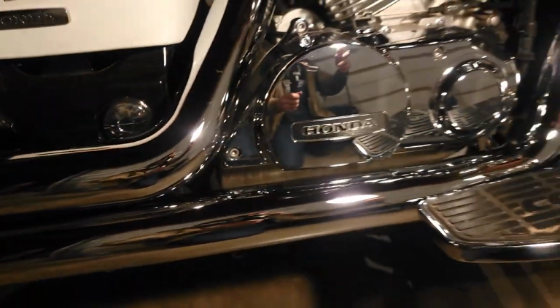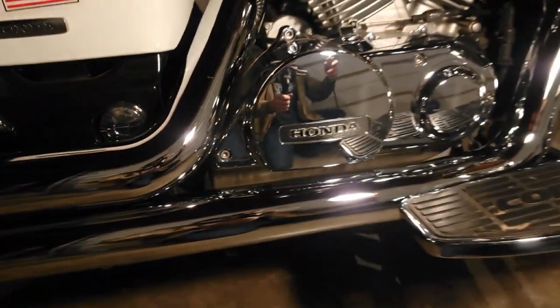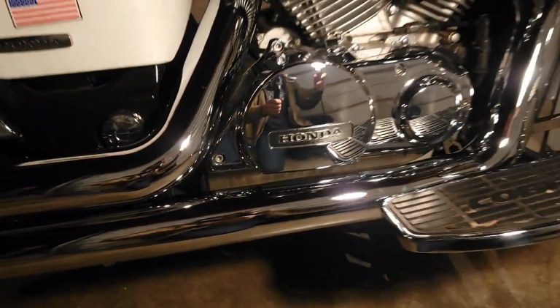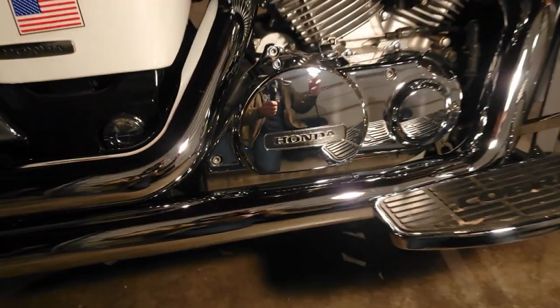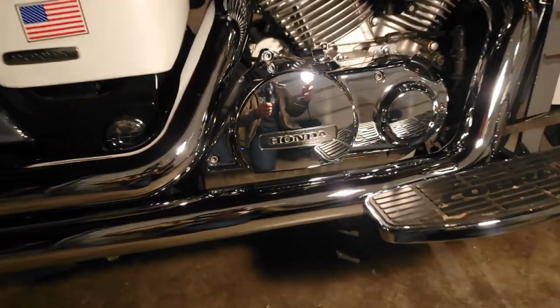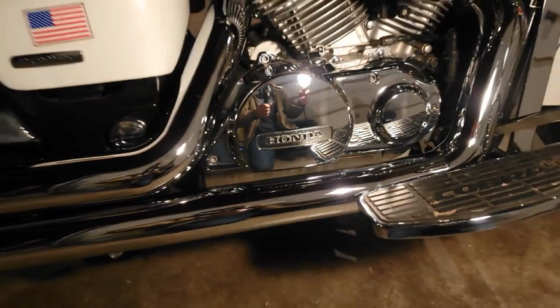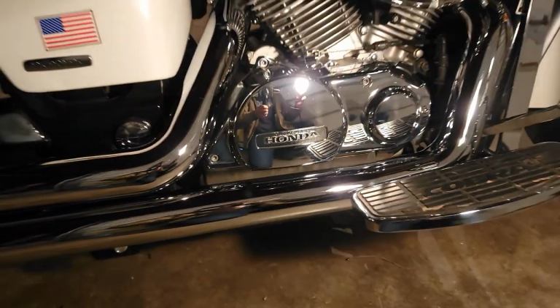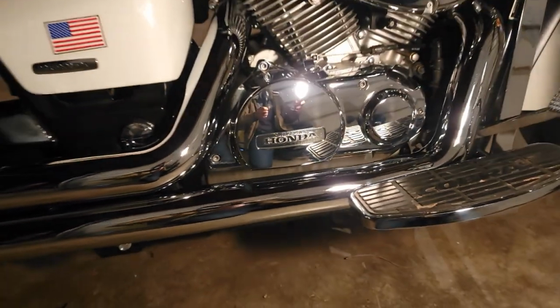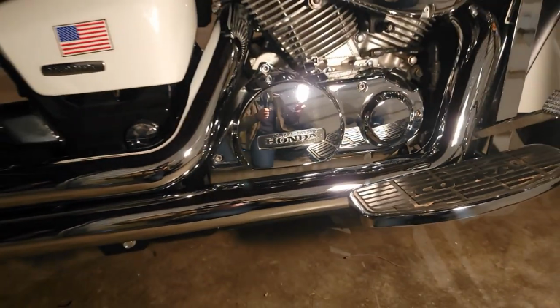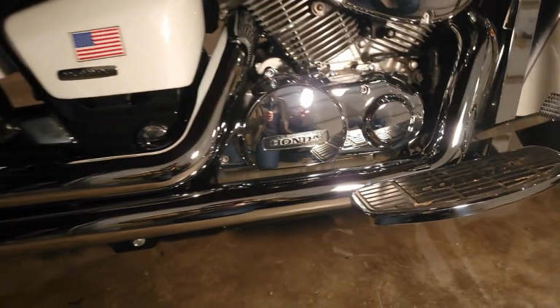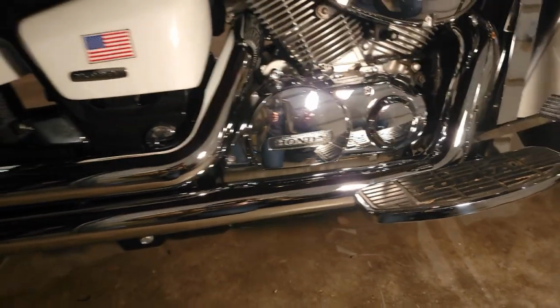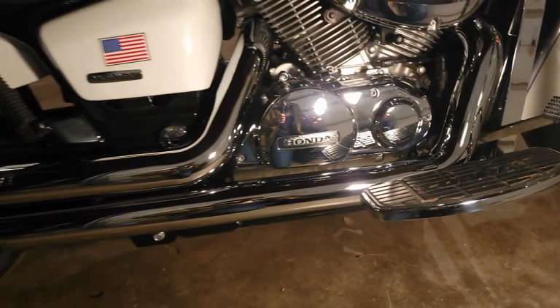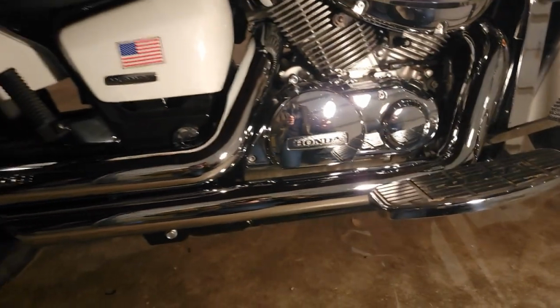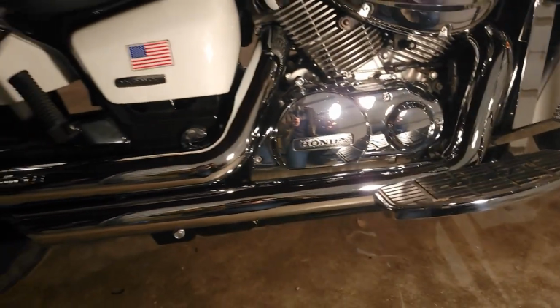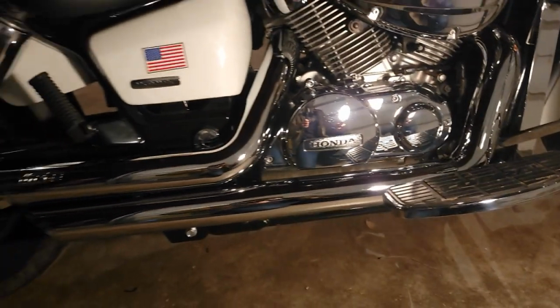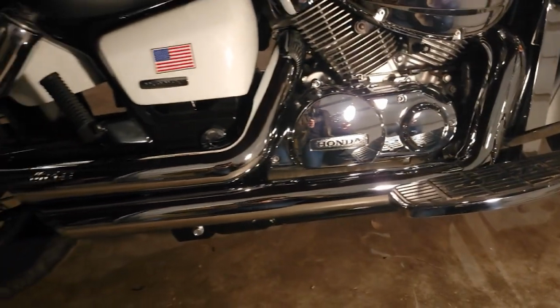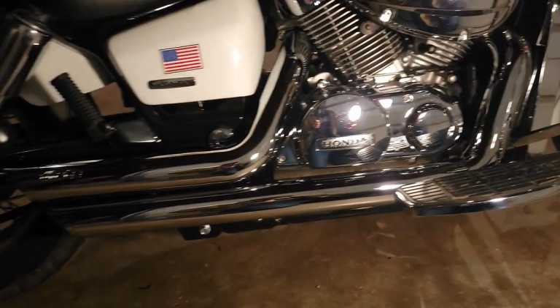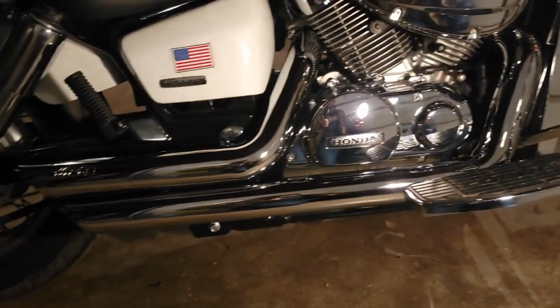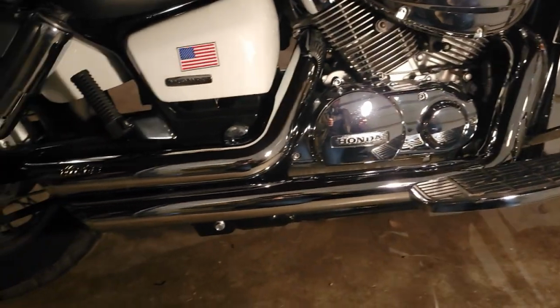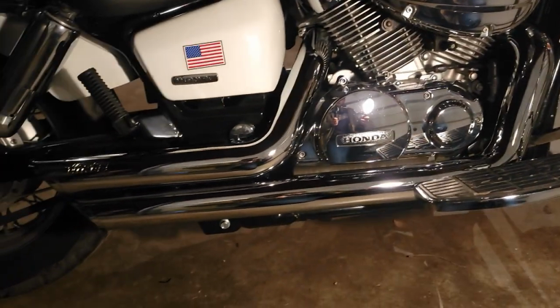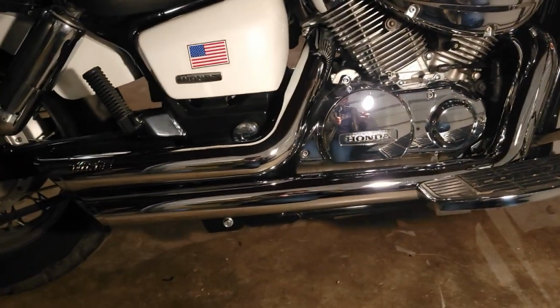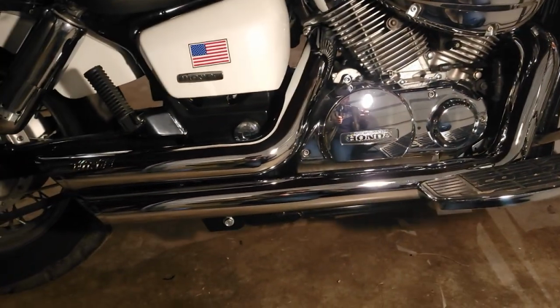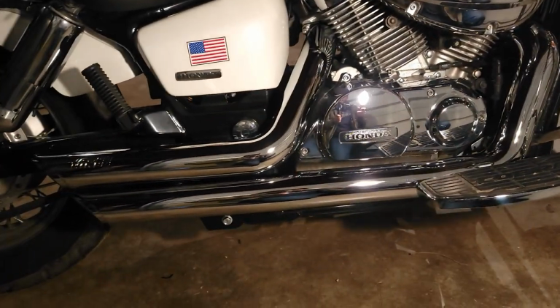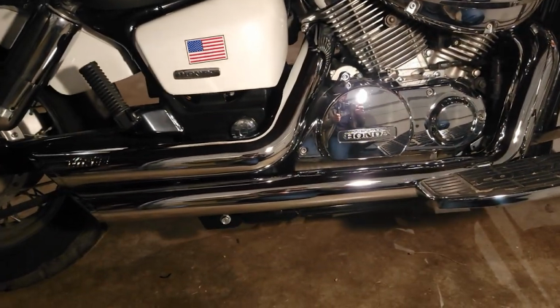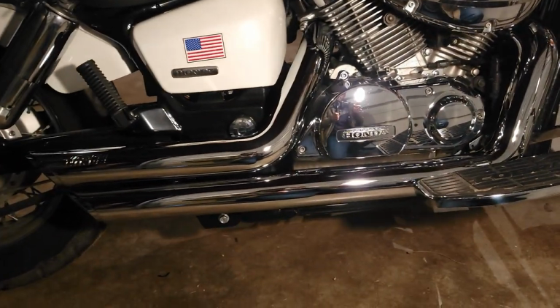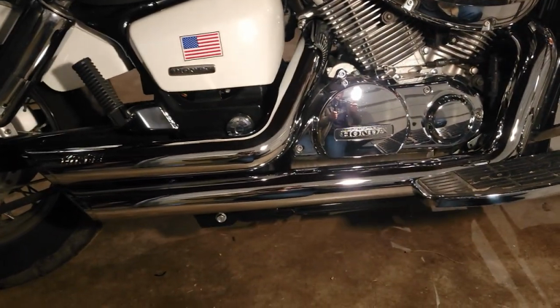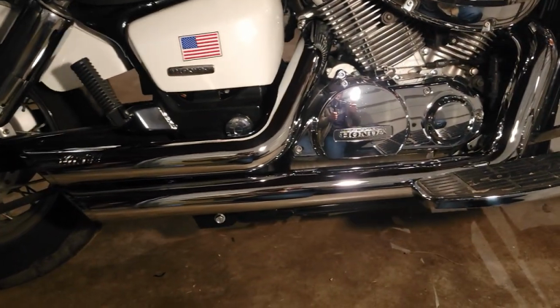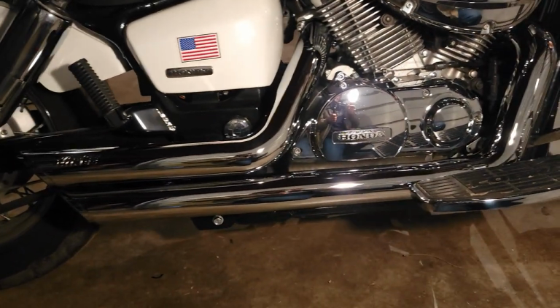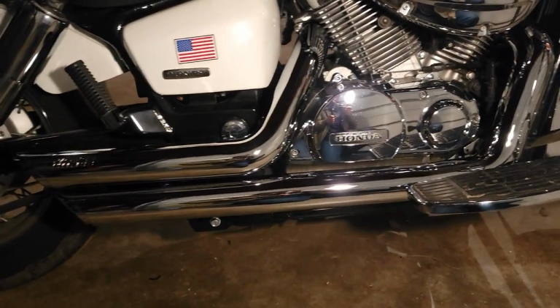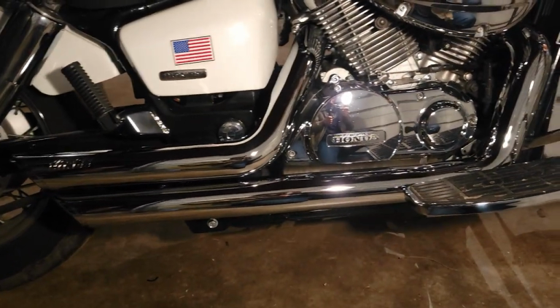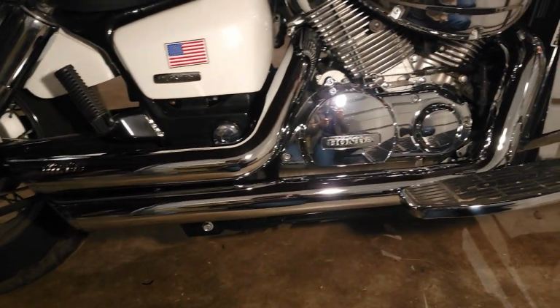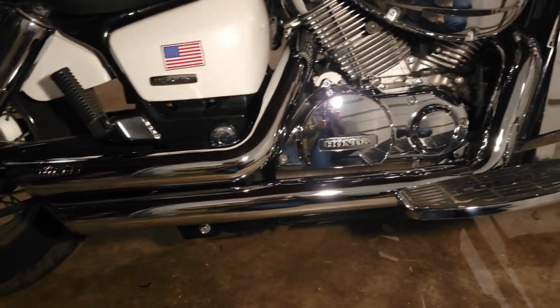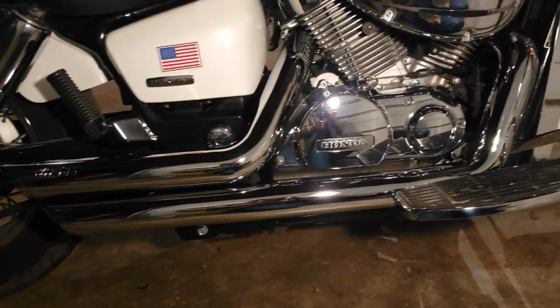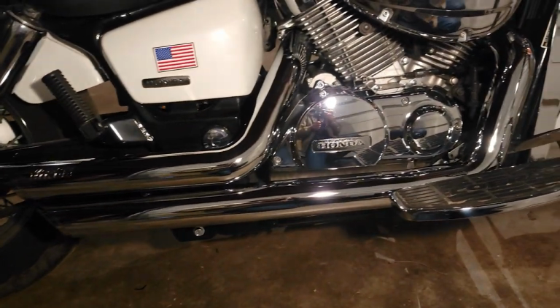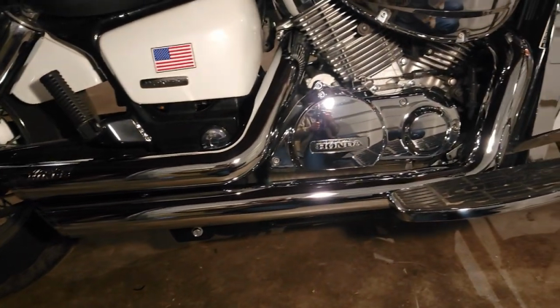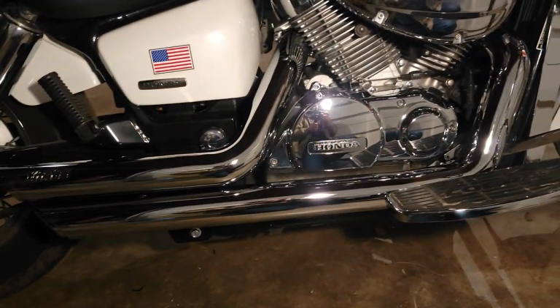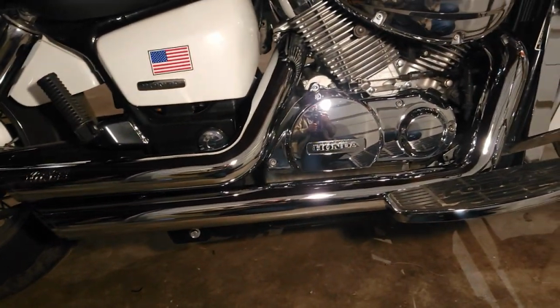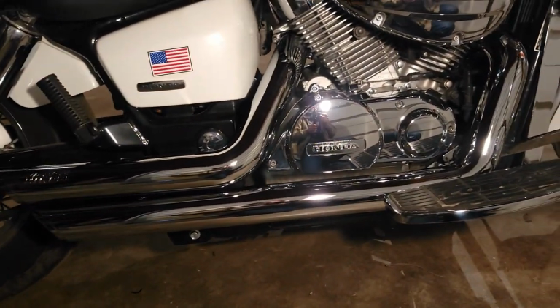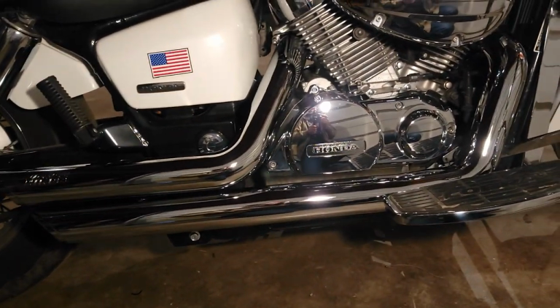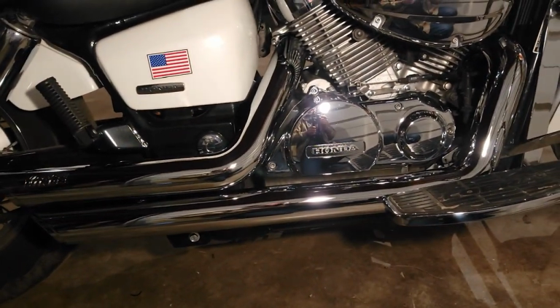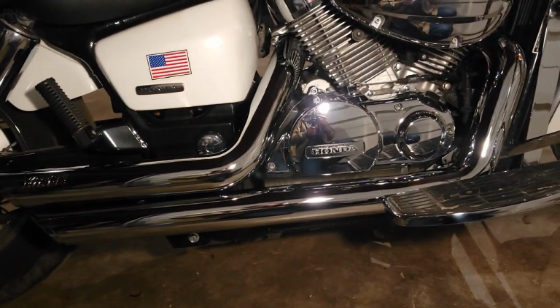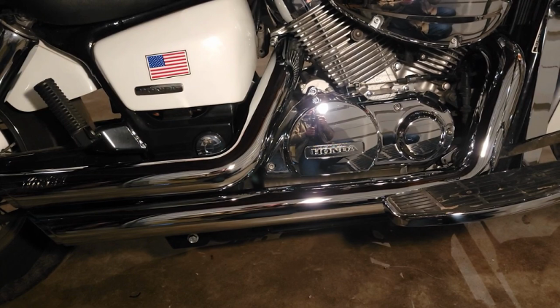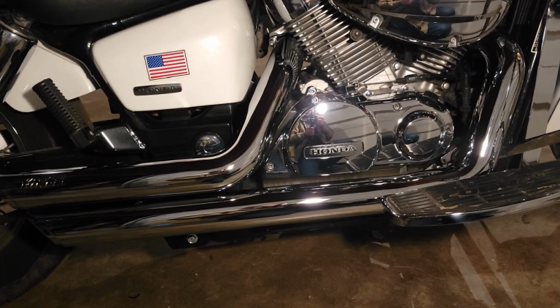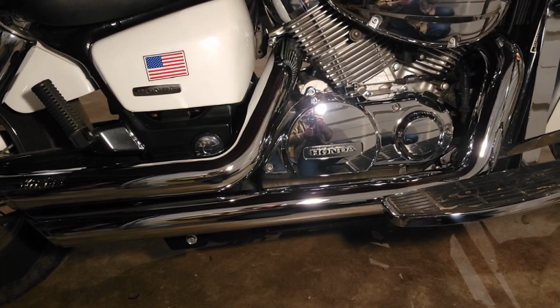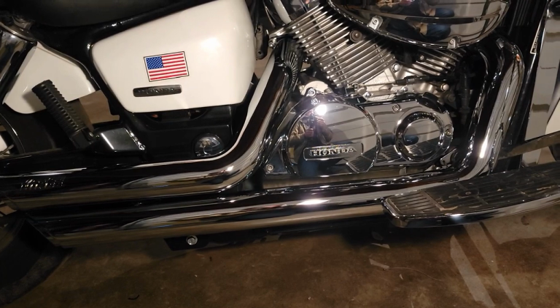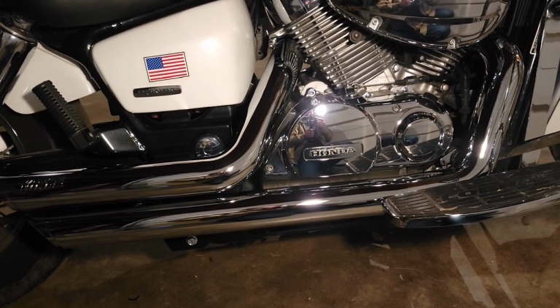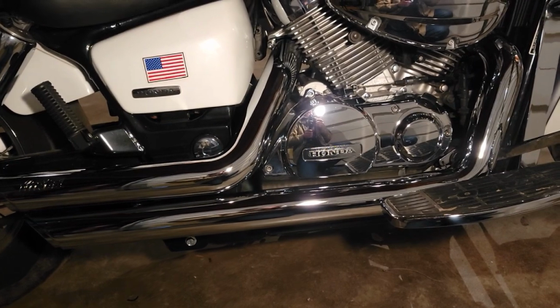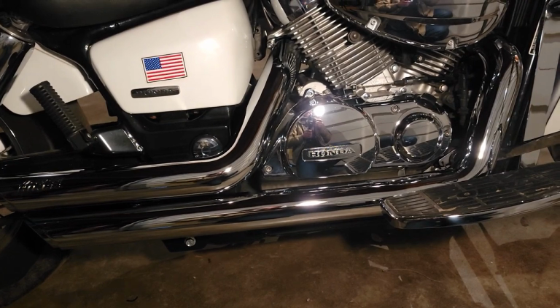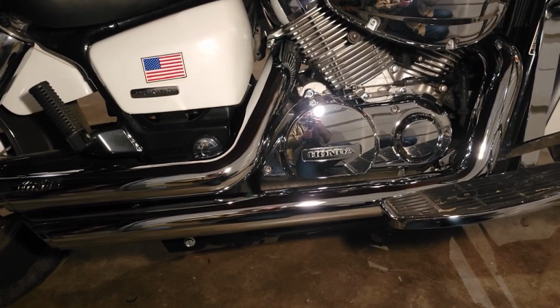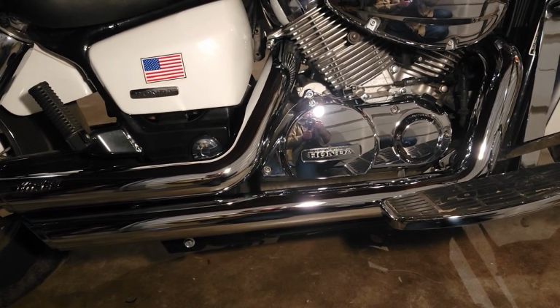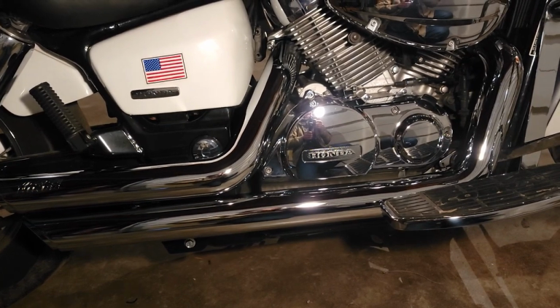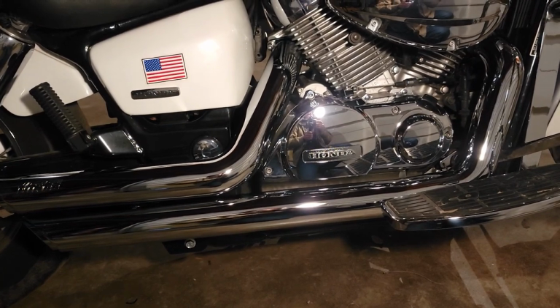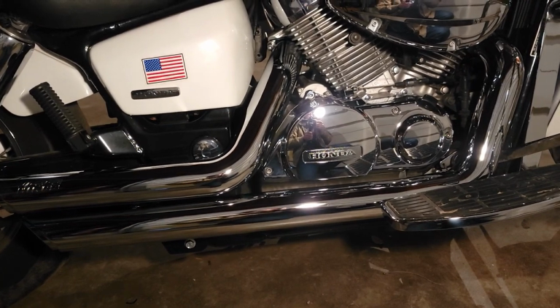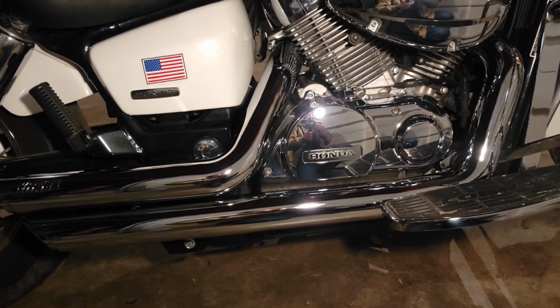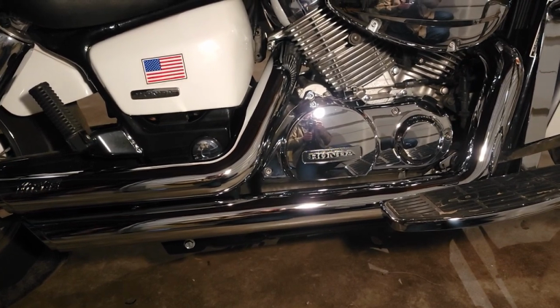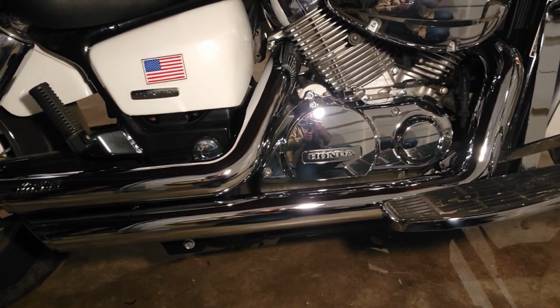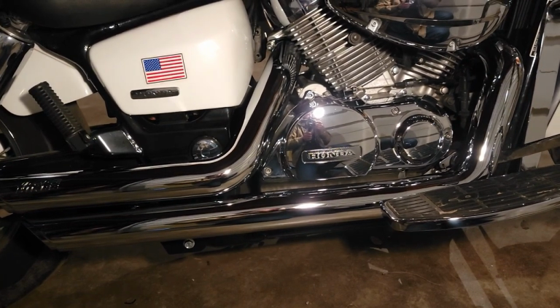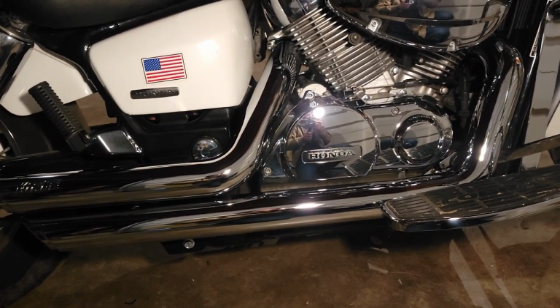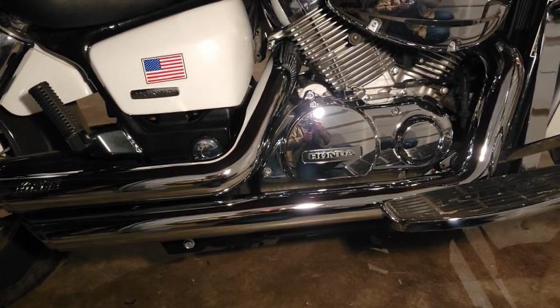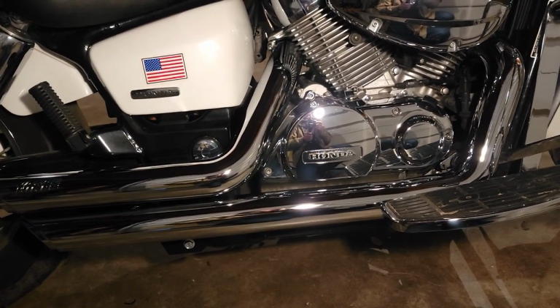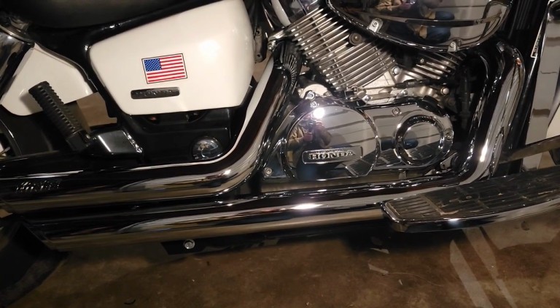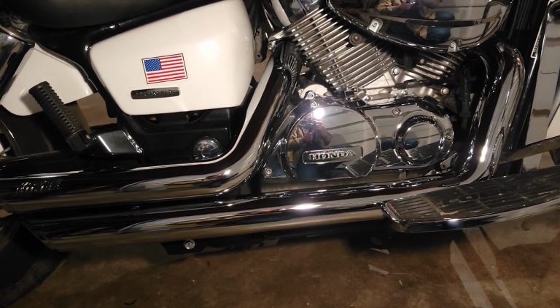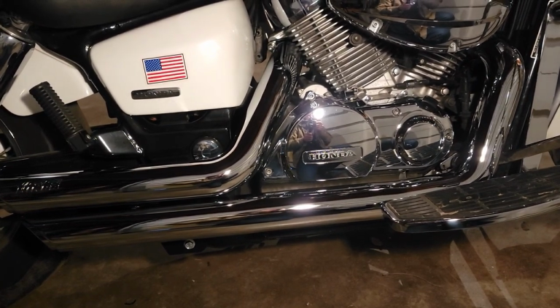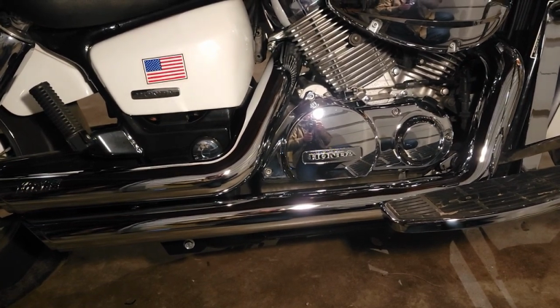Those pipes look great — I love the way those pipes look. Let's go ahead and fire it up and see how she sounds now.